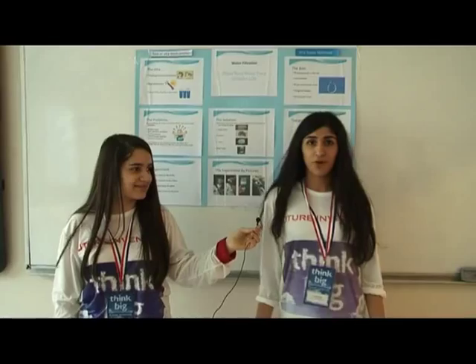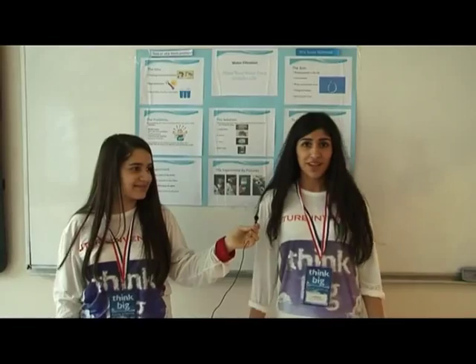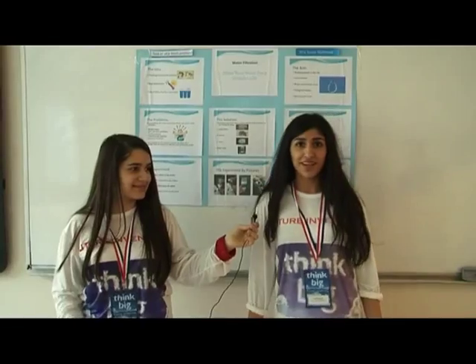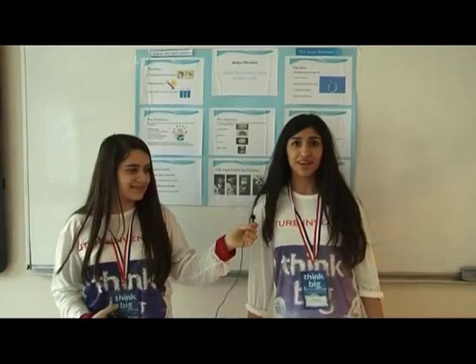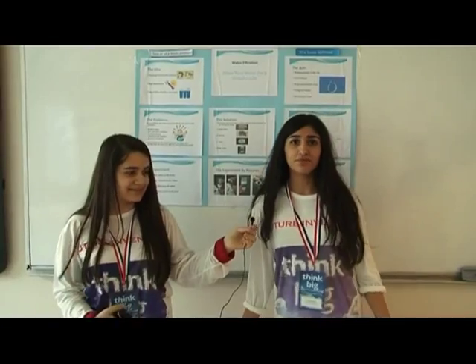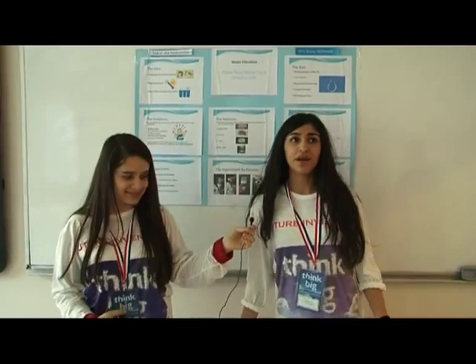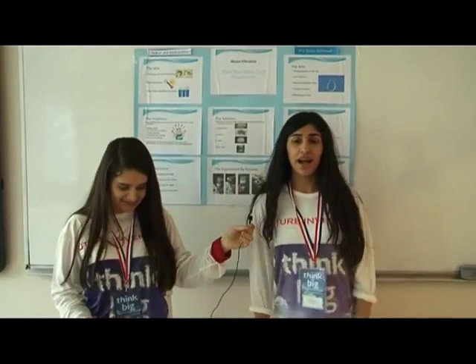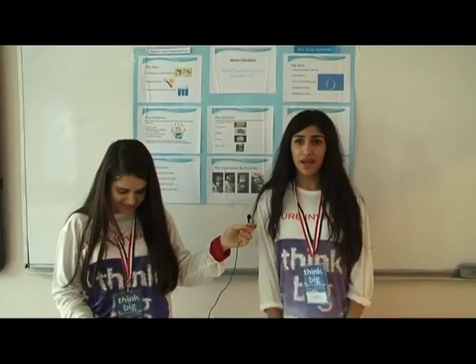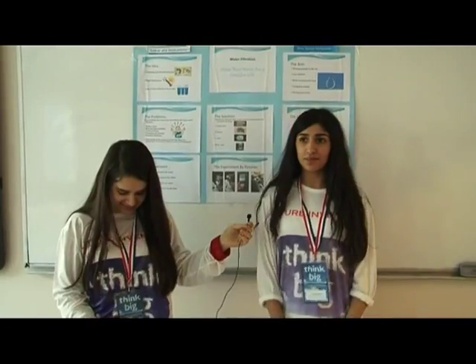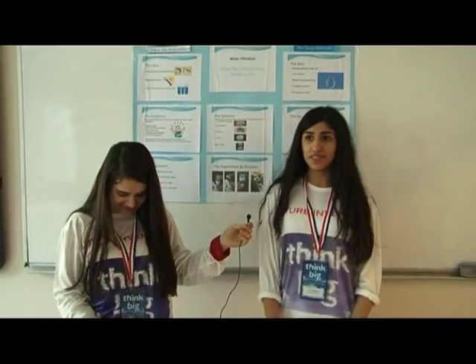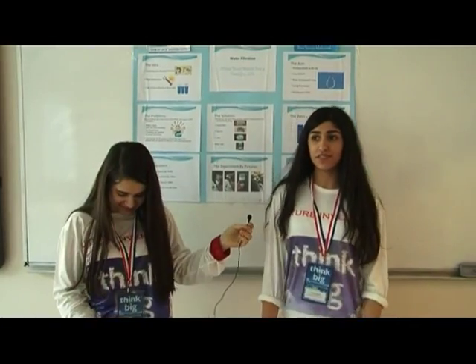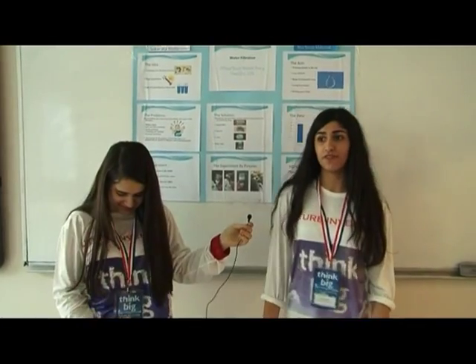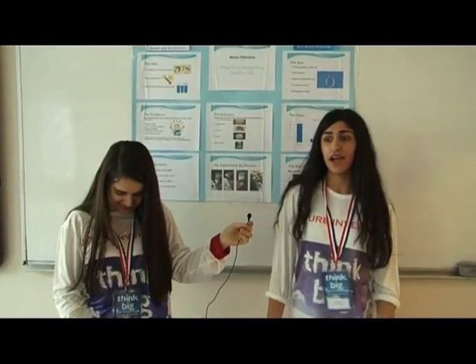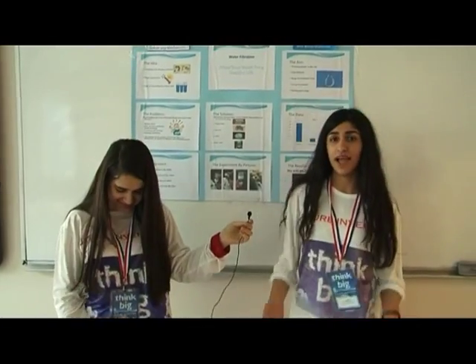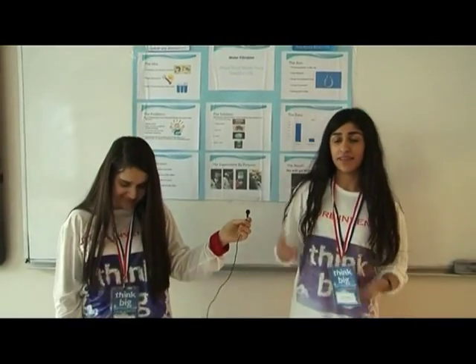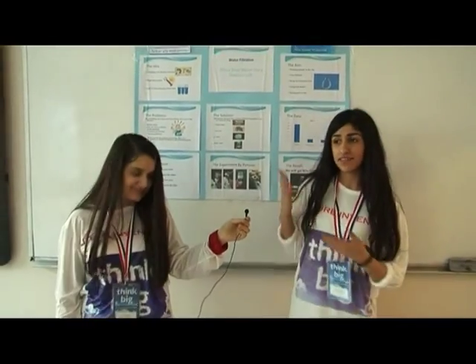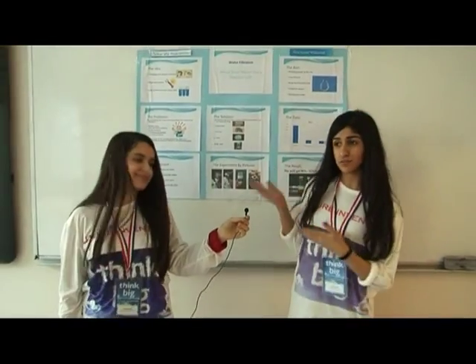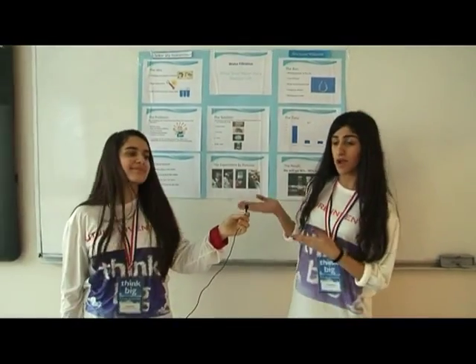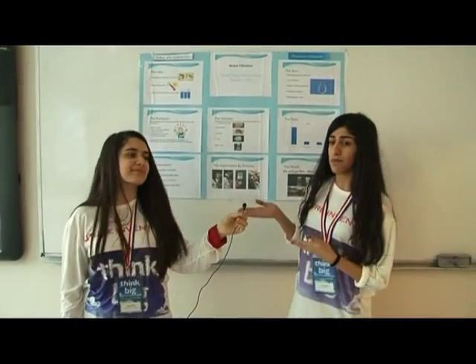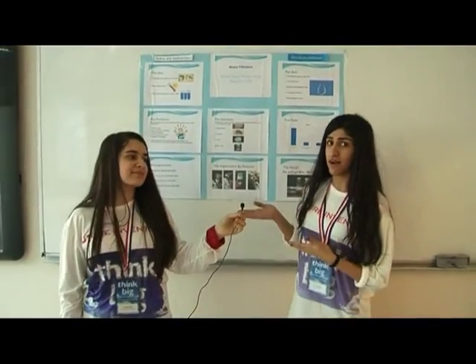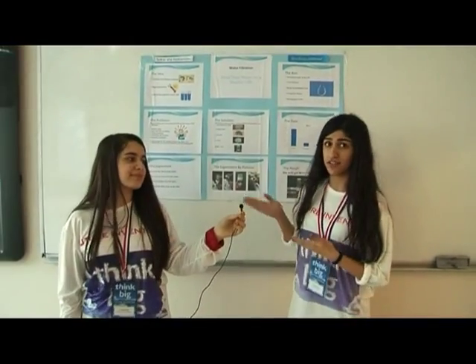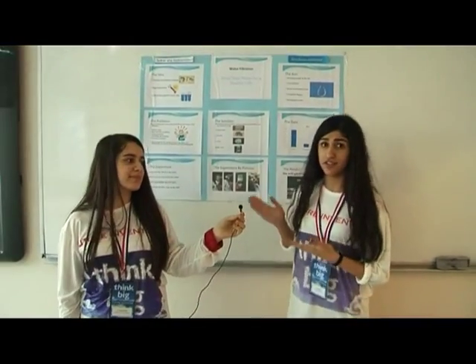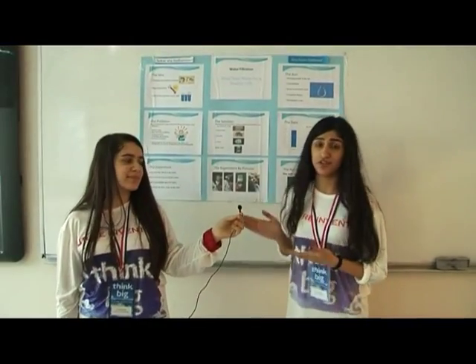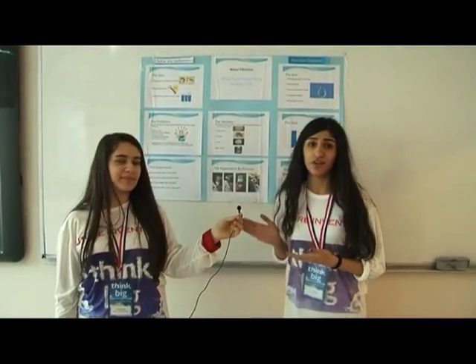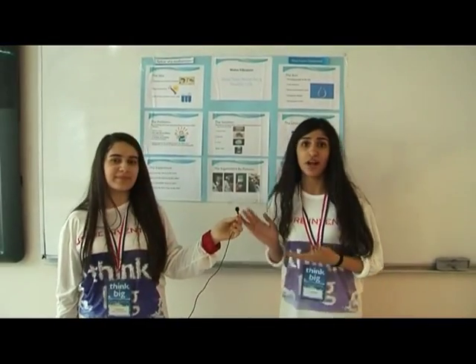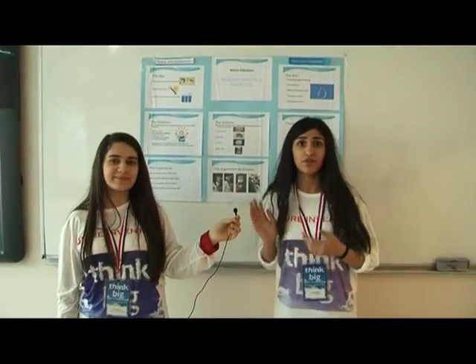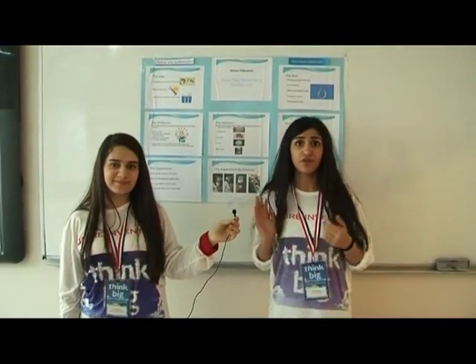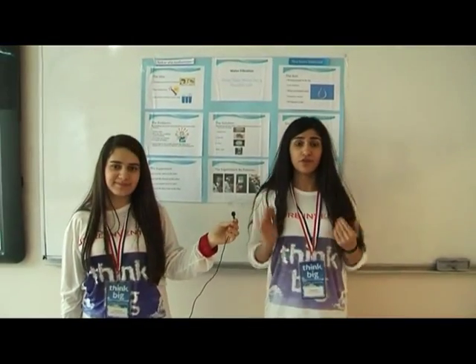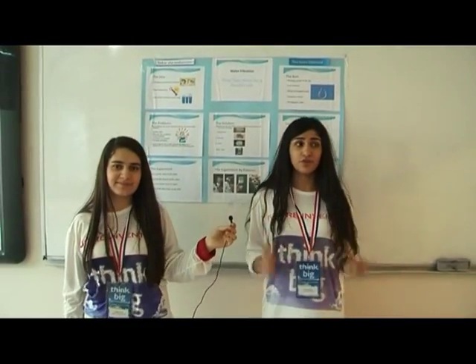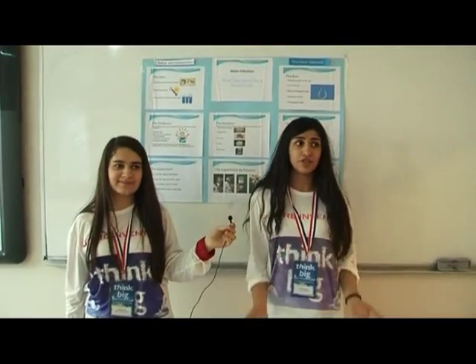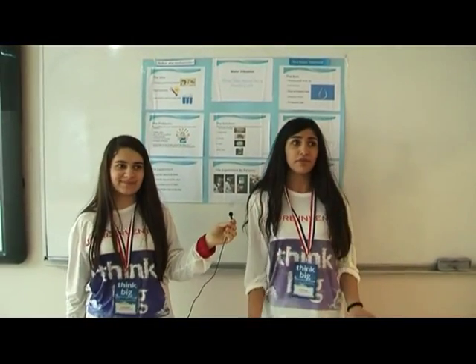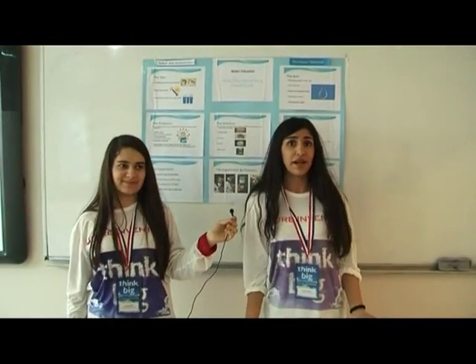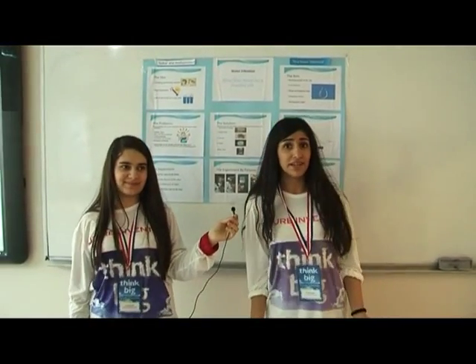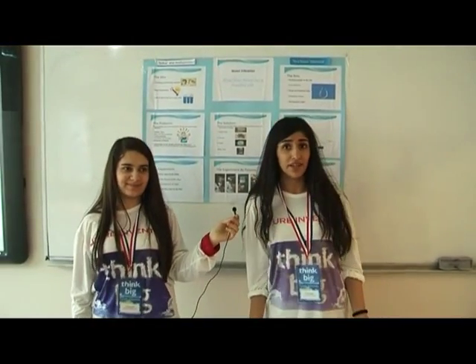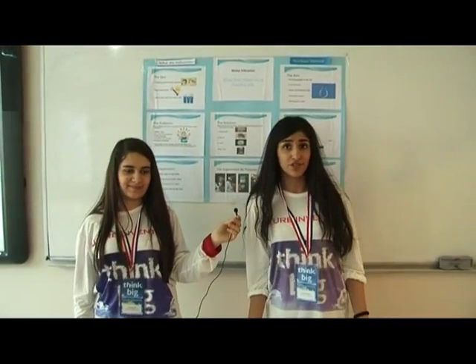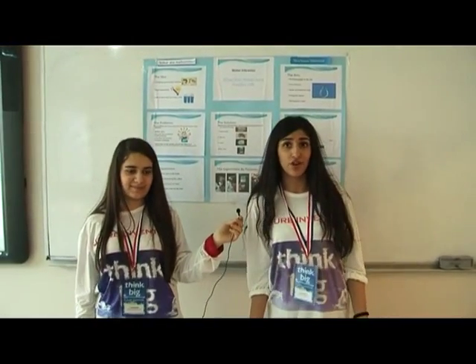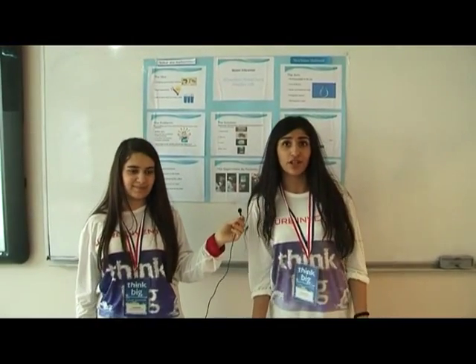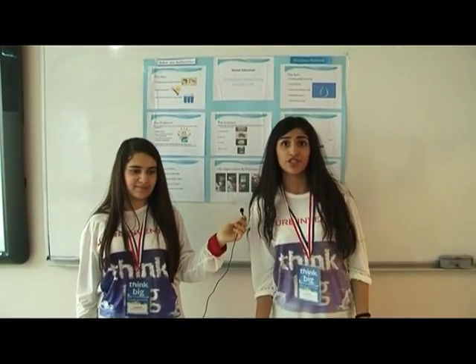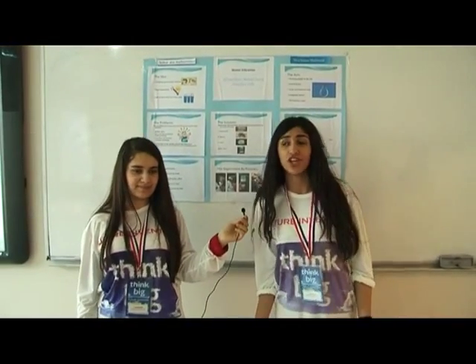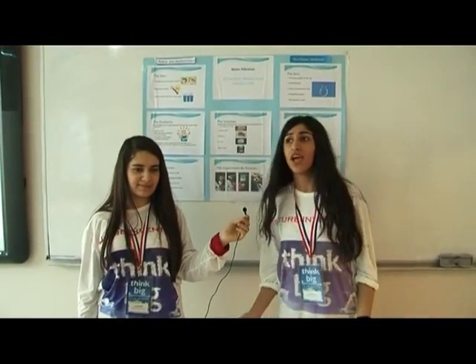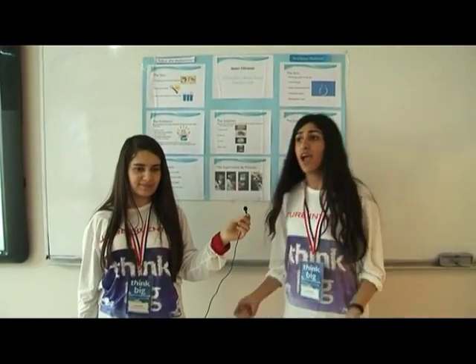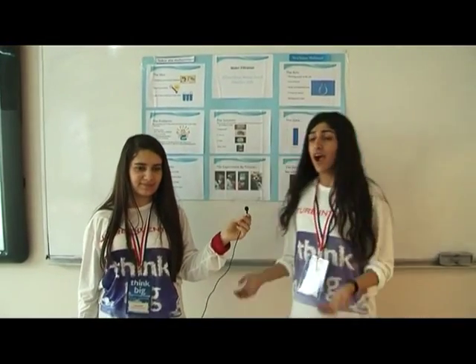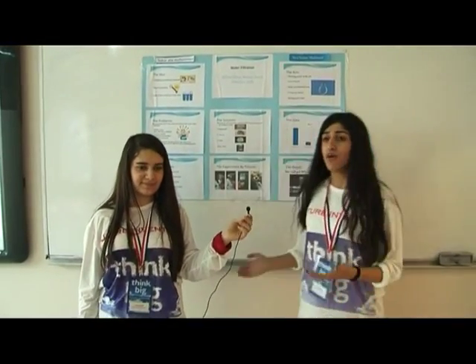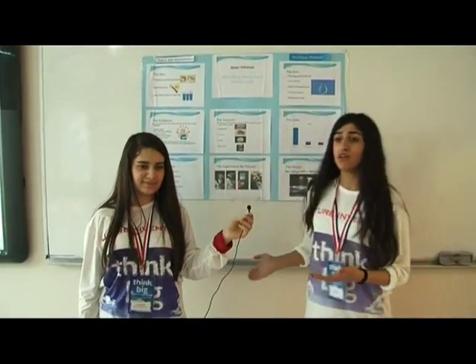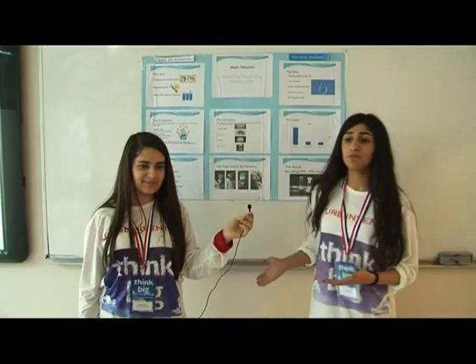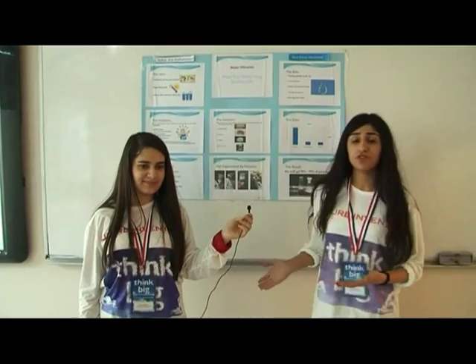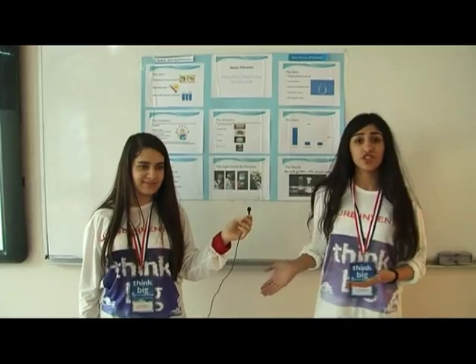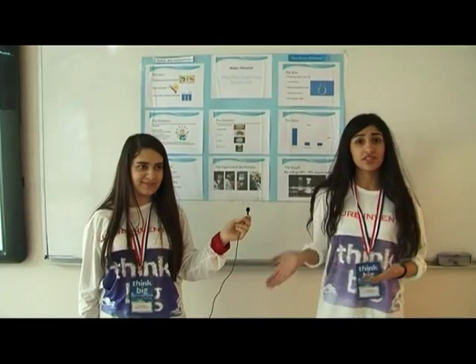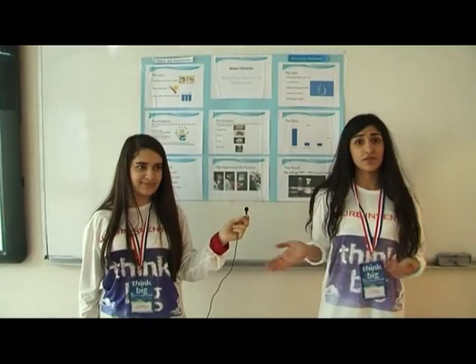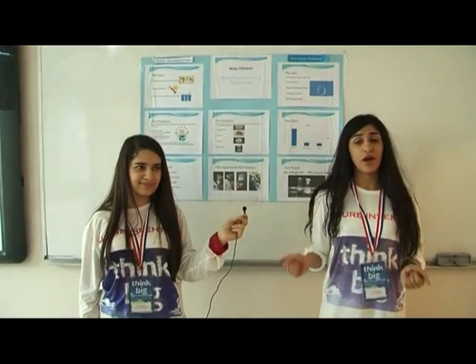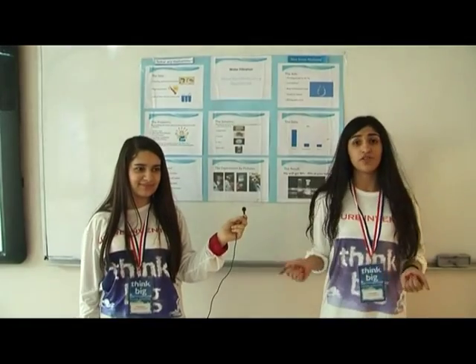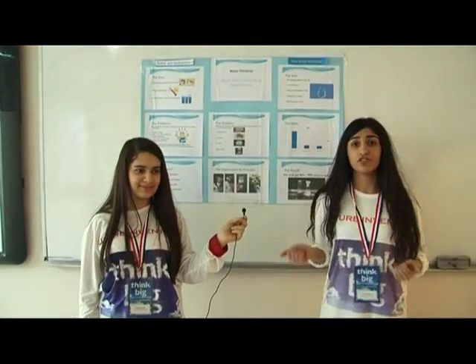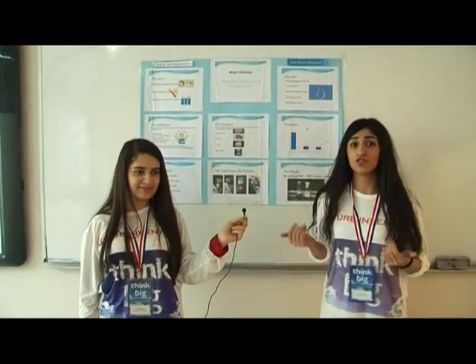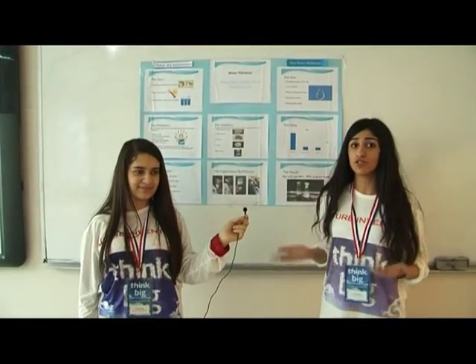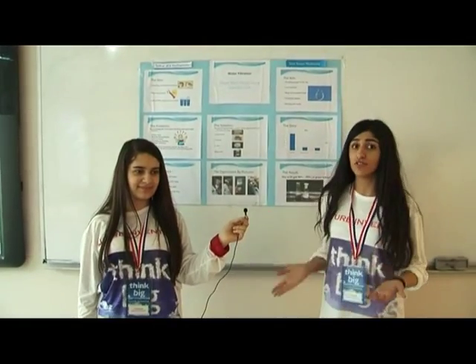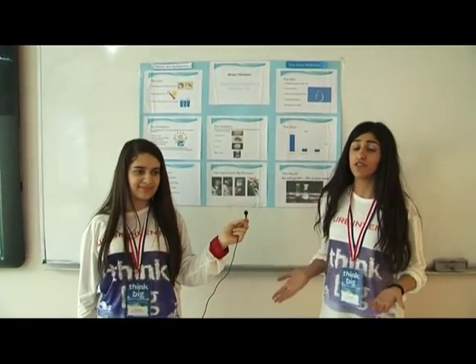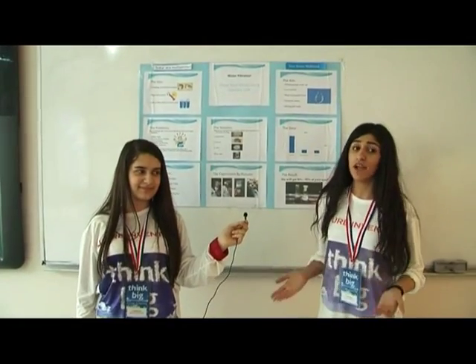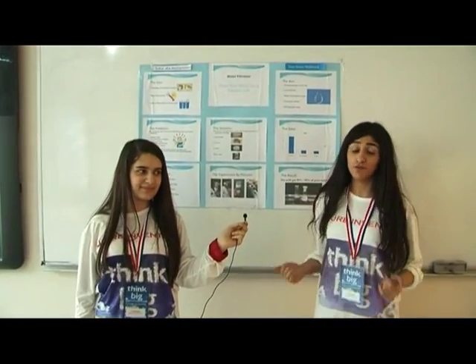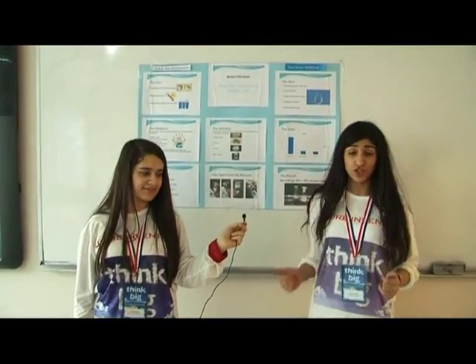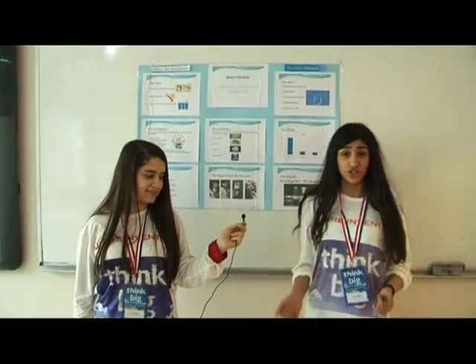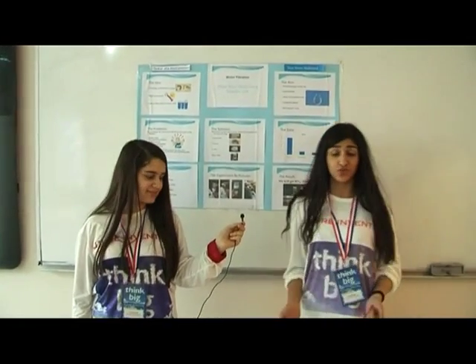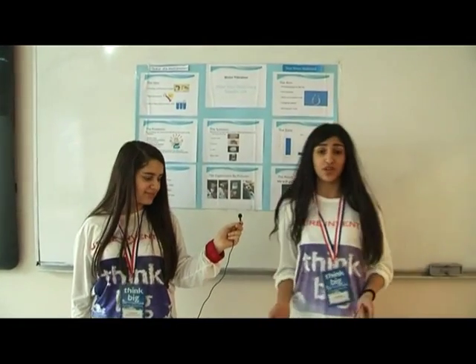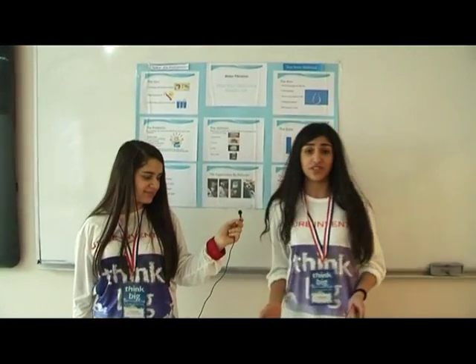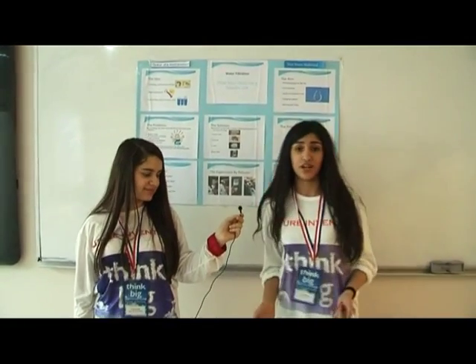Welcome. I'm Siva and this is my partner Sokar. We are from Sulemane Girls College. Our project is about the source of life, which is water.